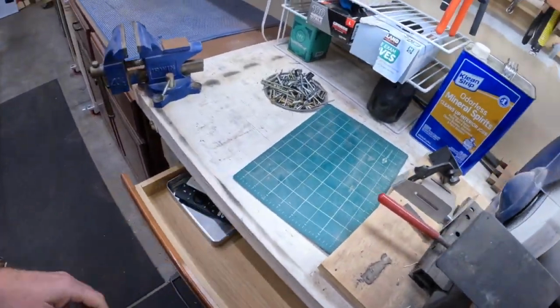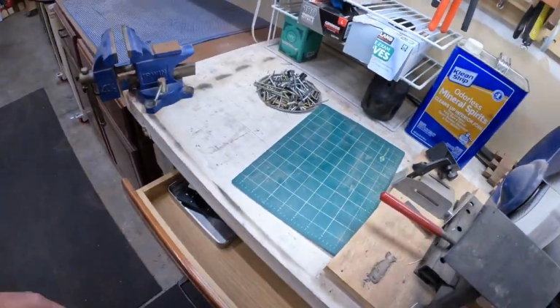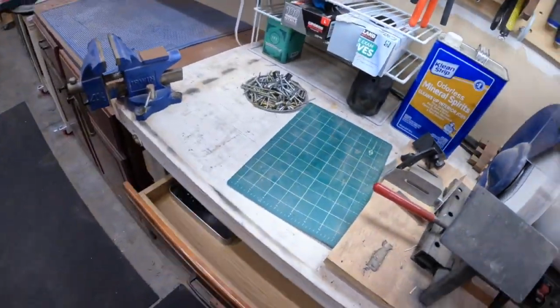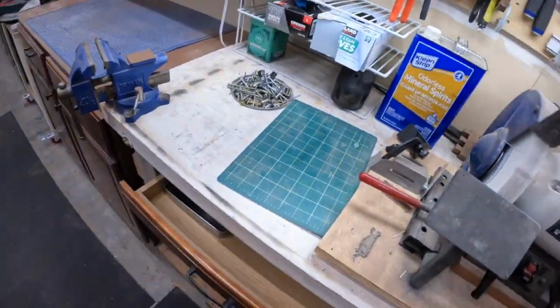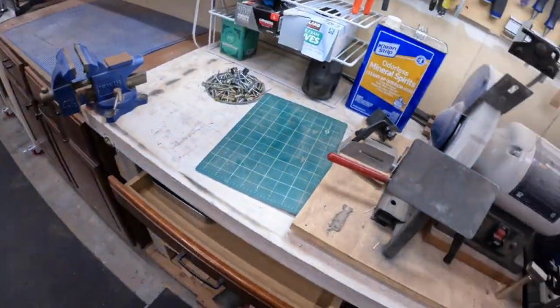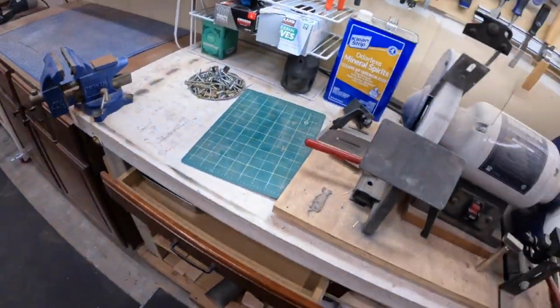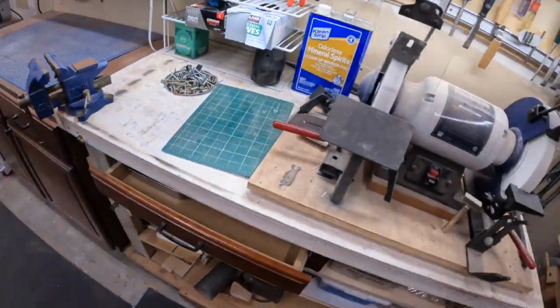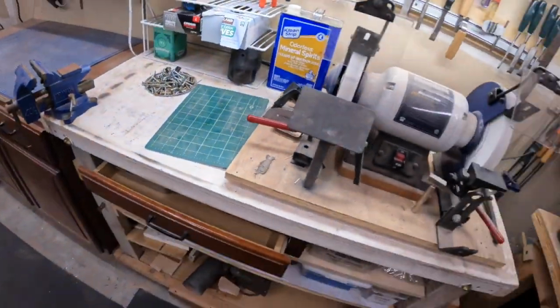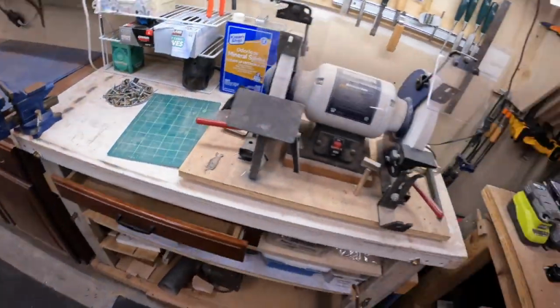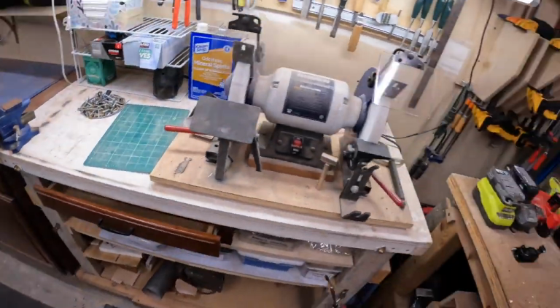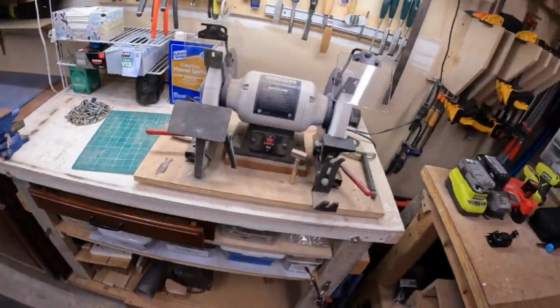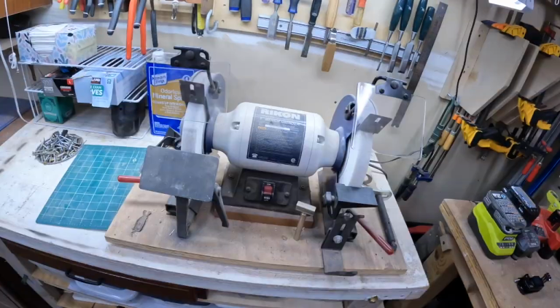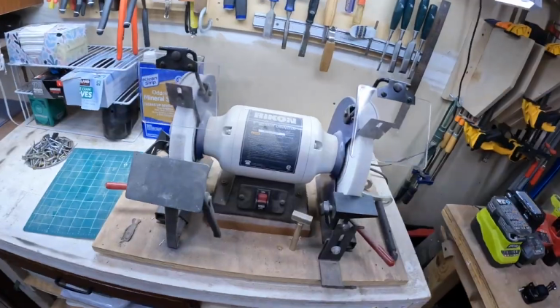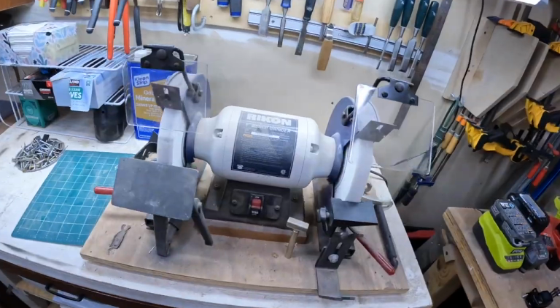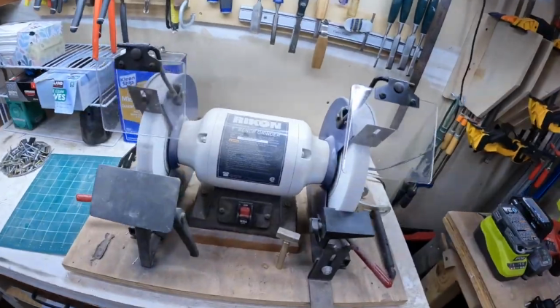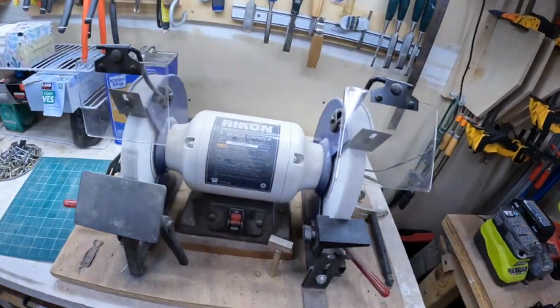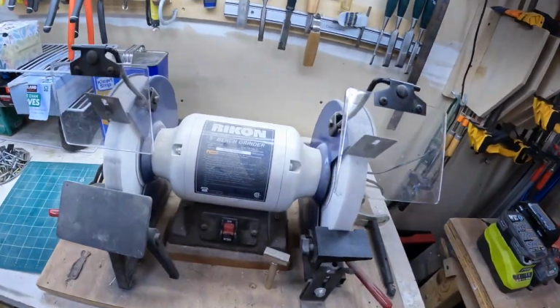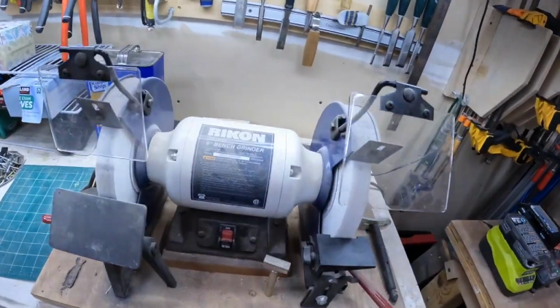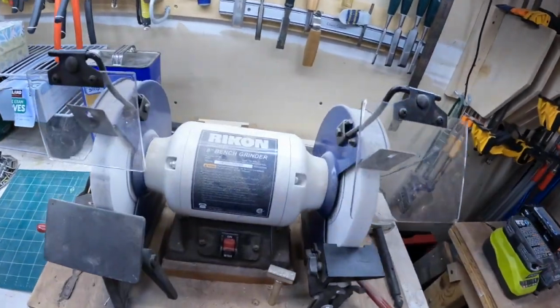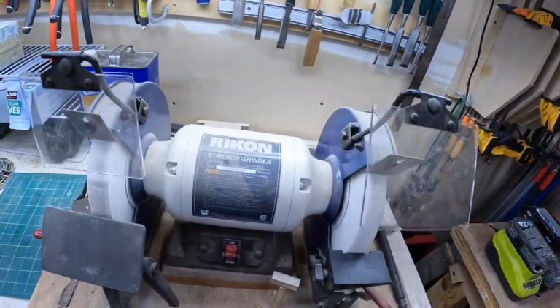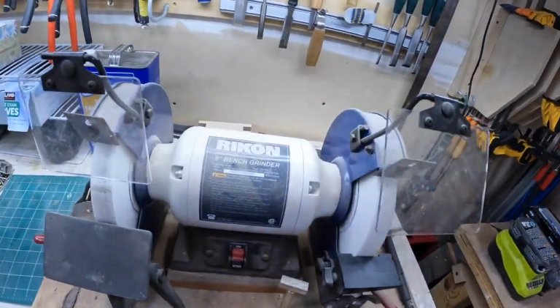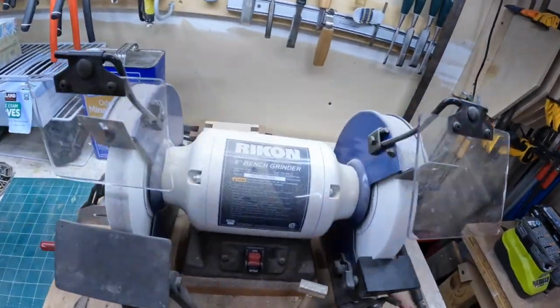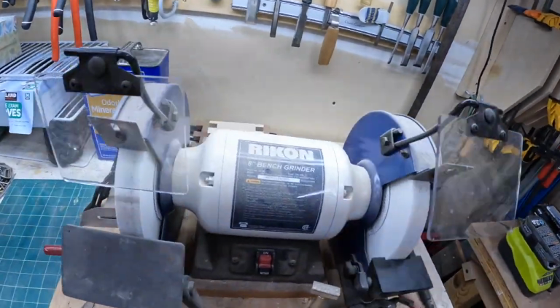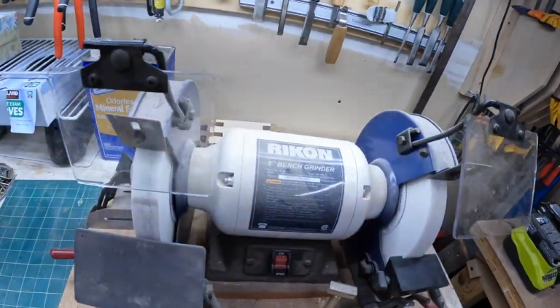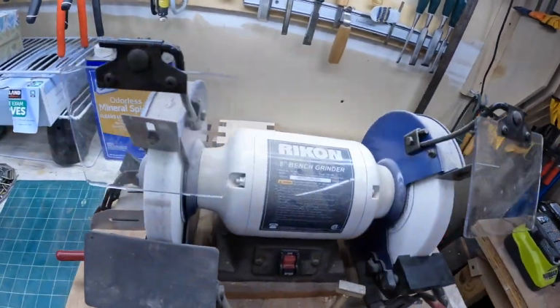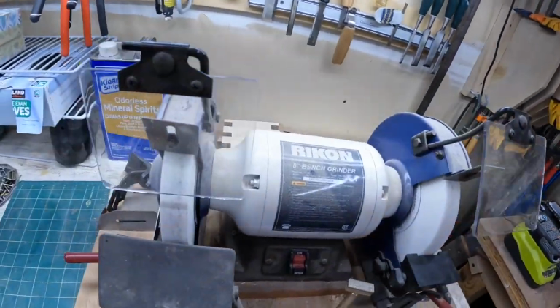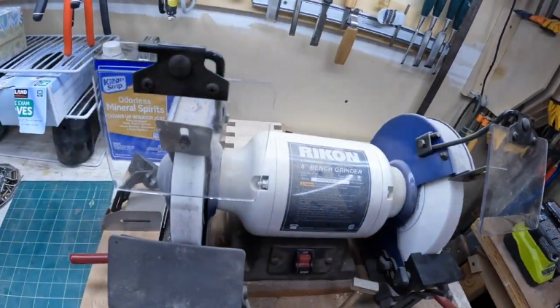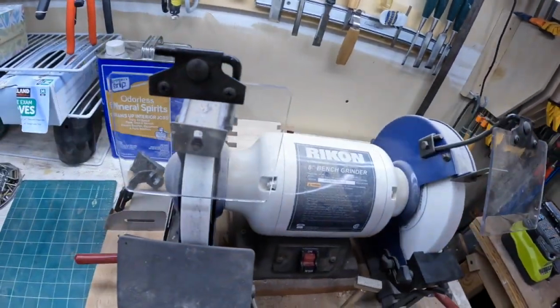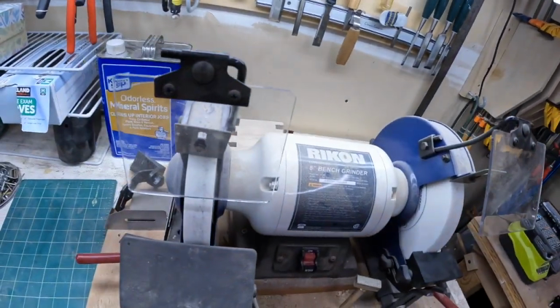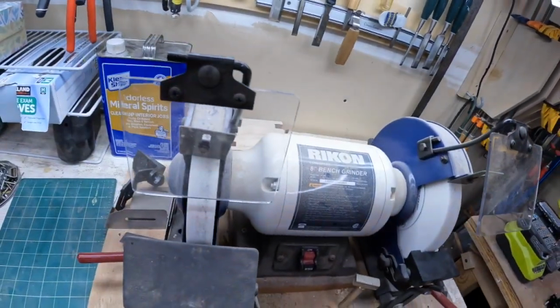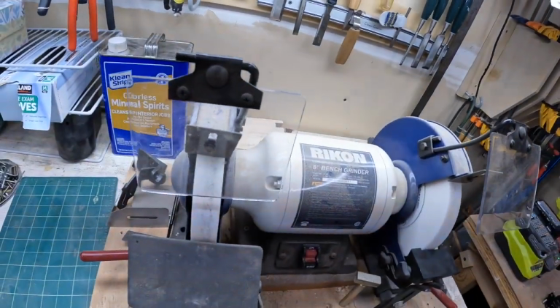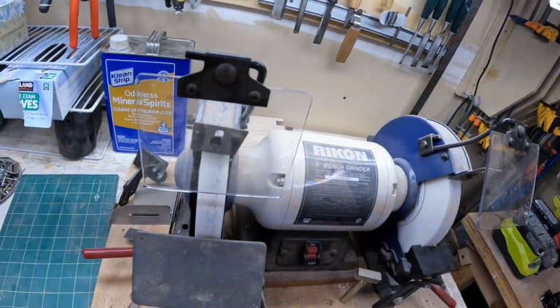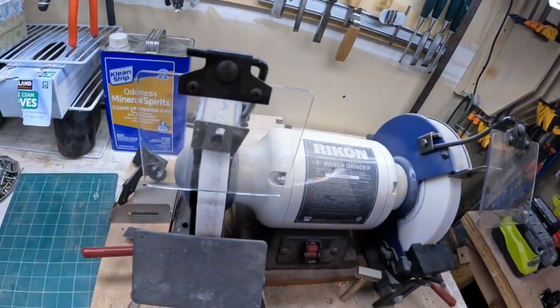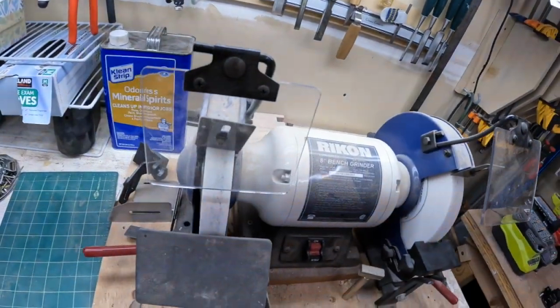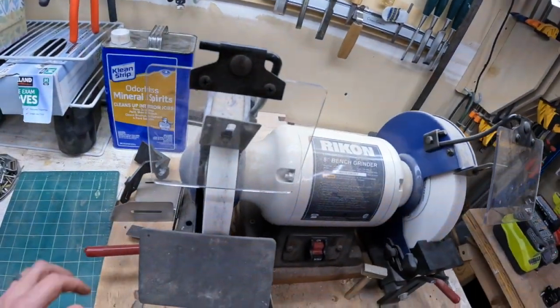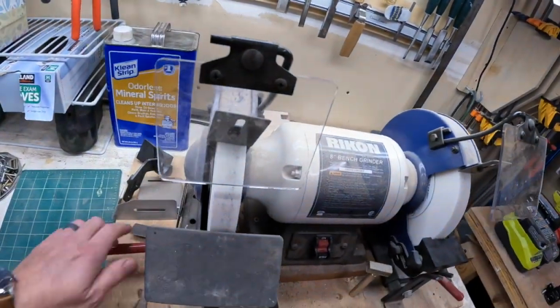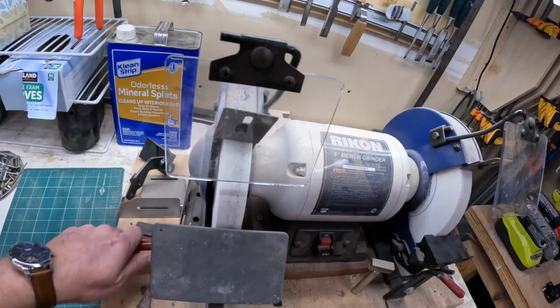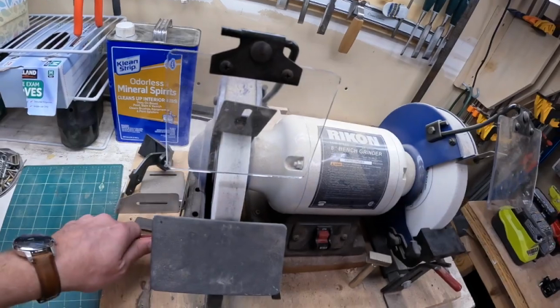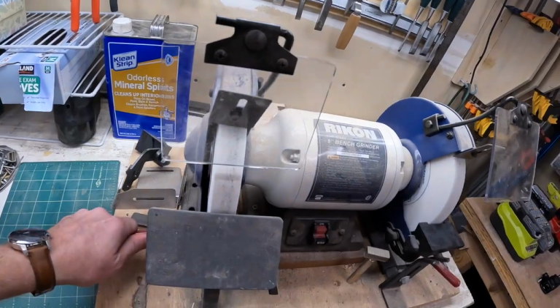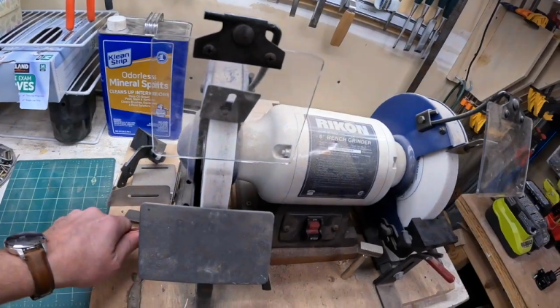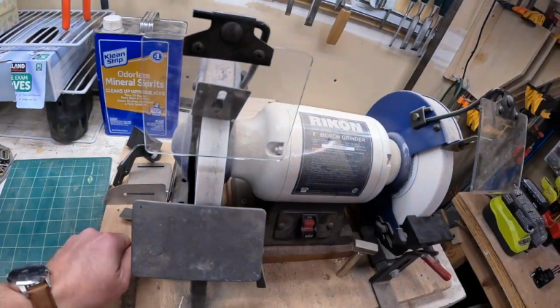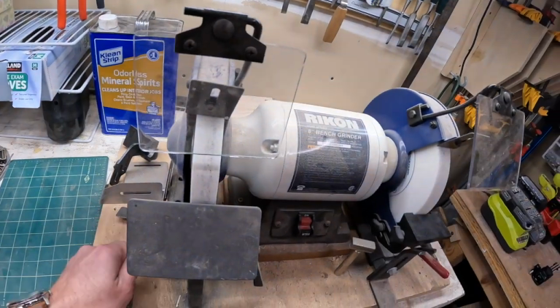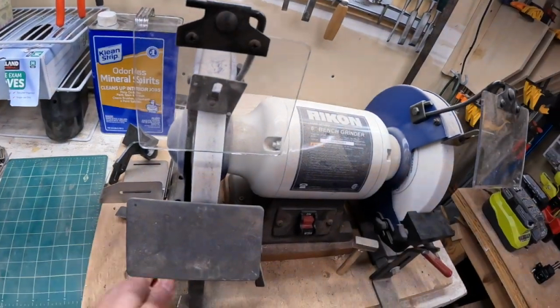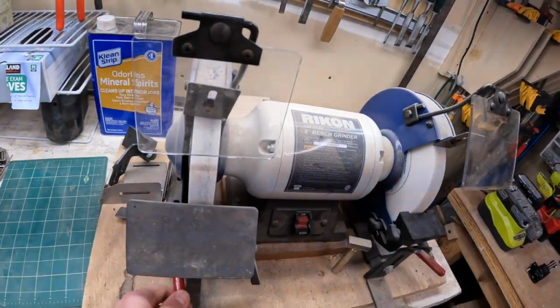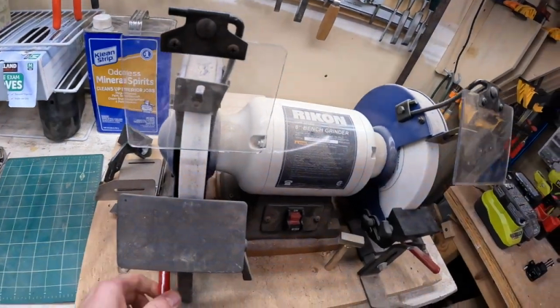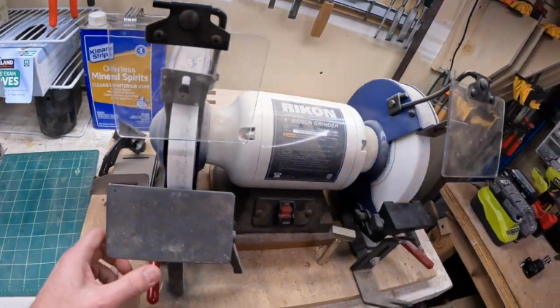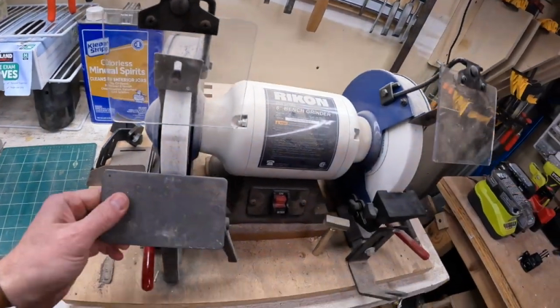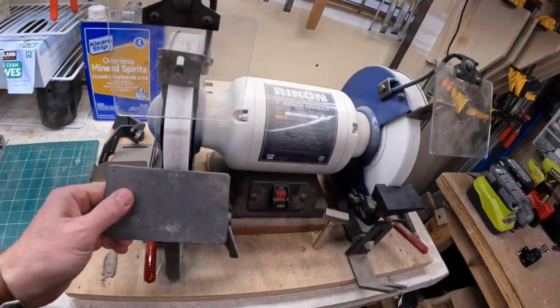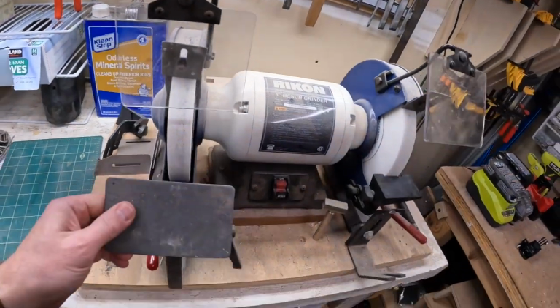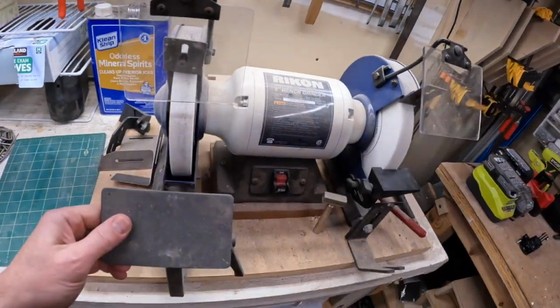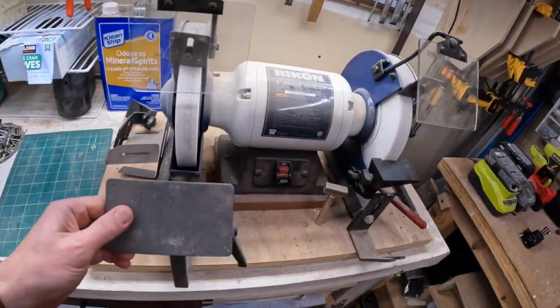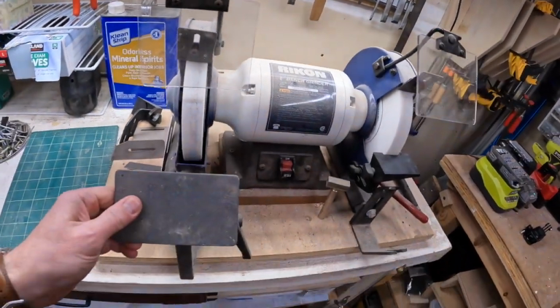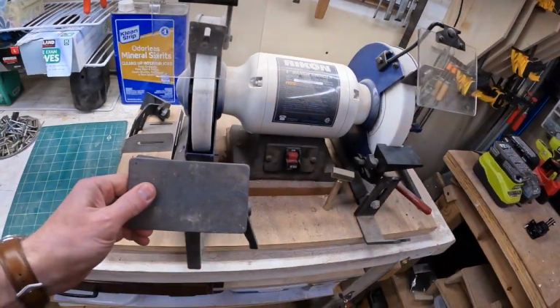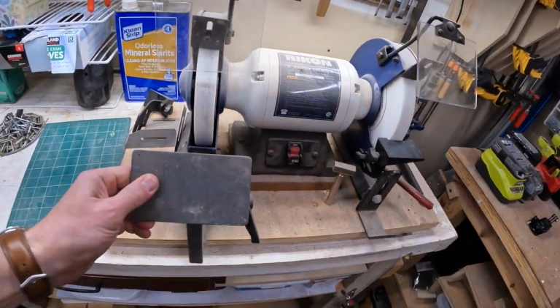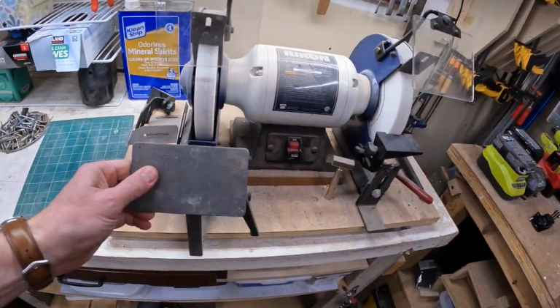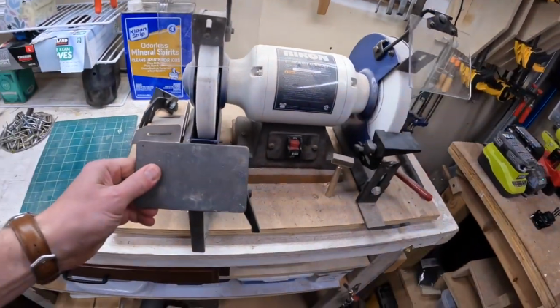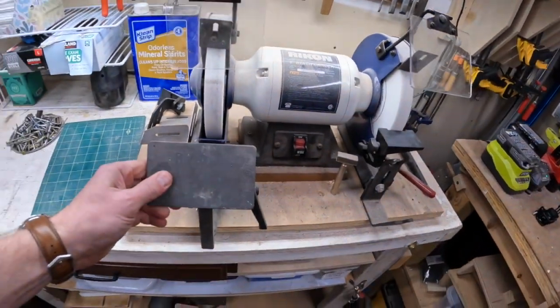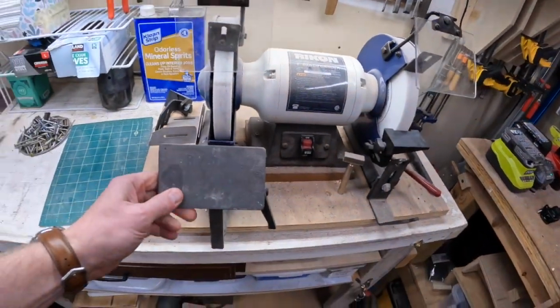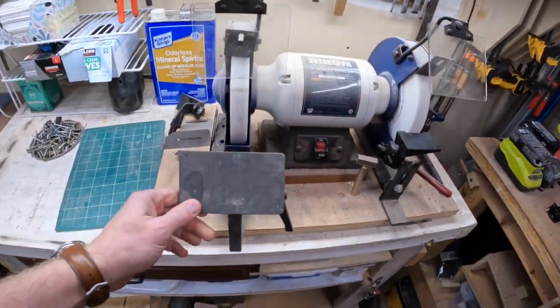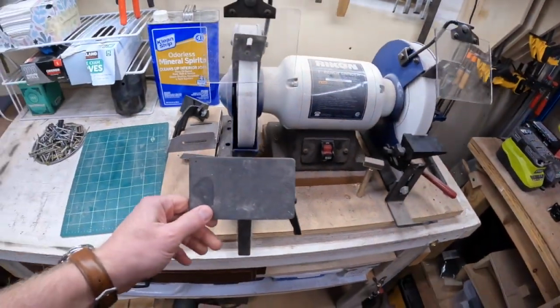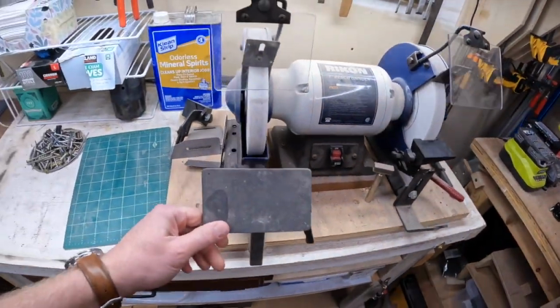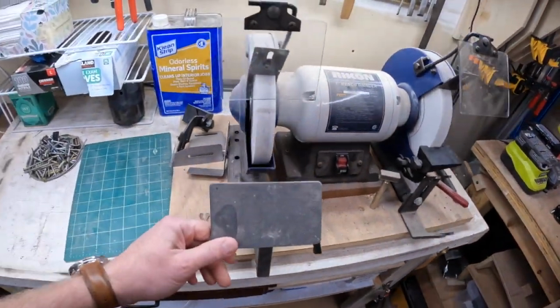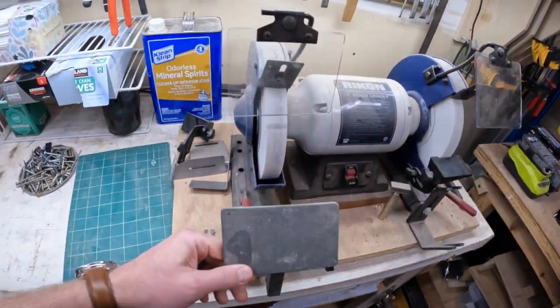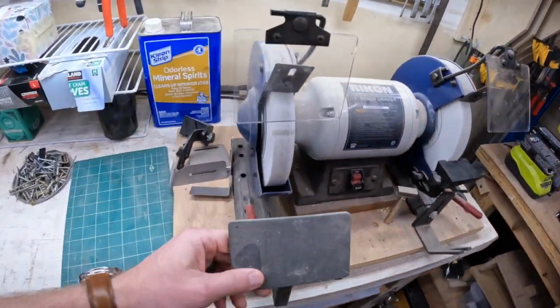That works great. This is a slow-speed grinder with attachments on here.